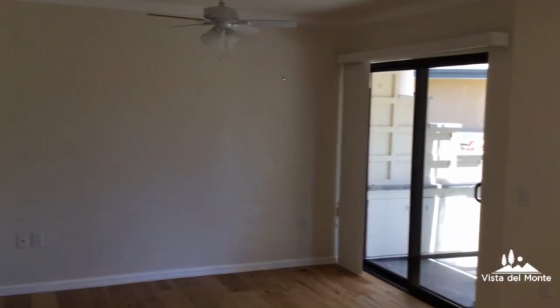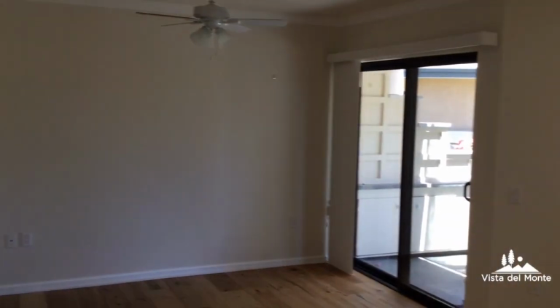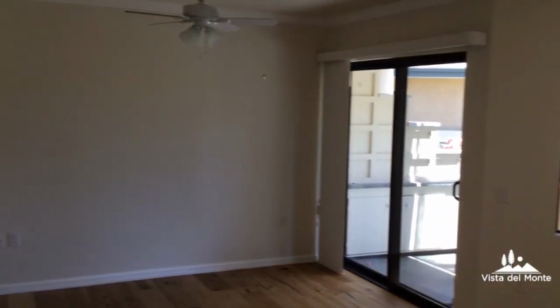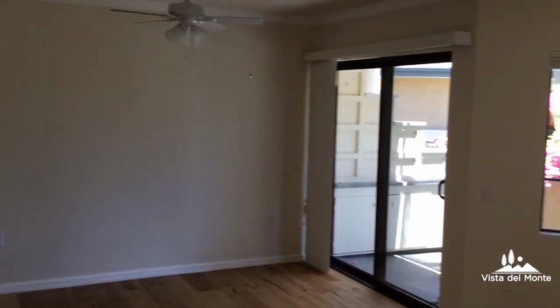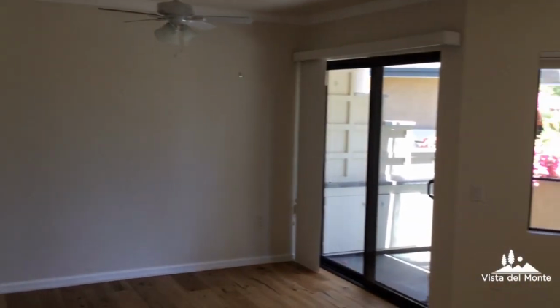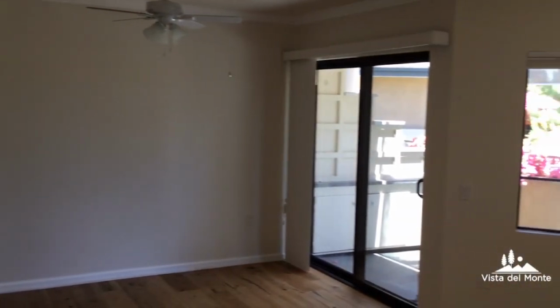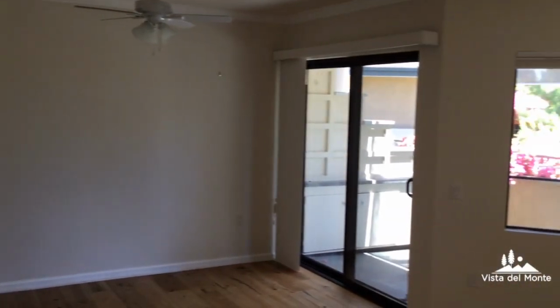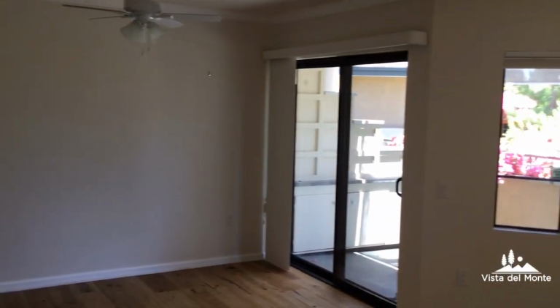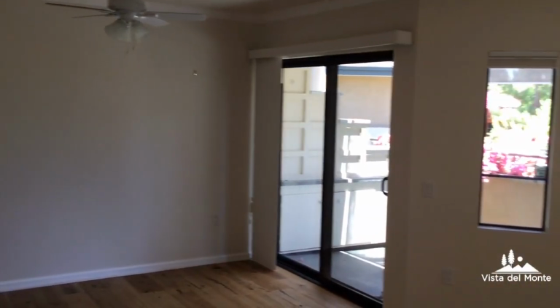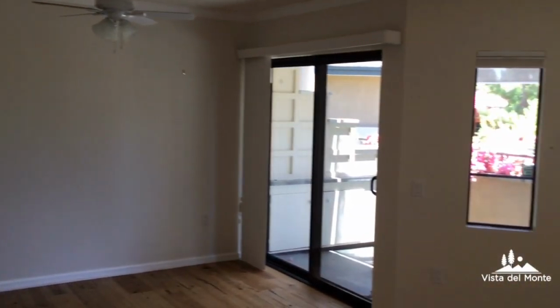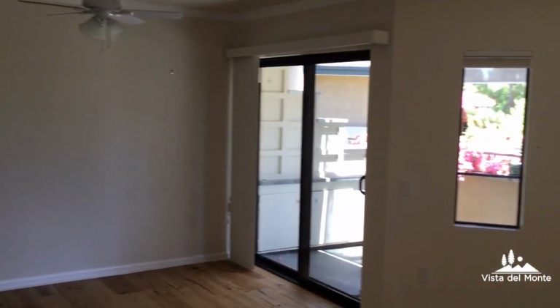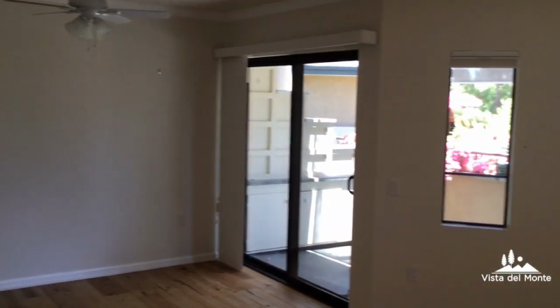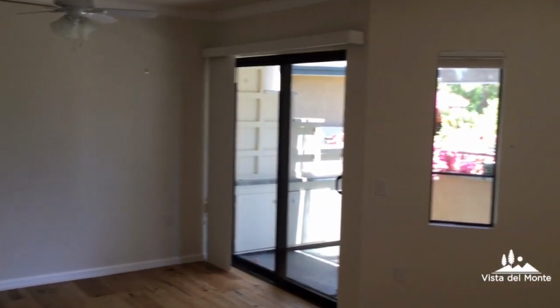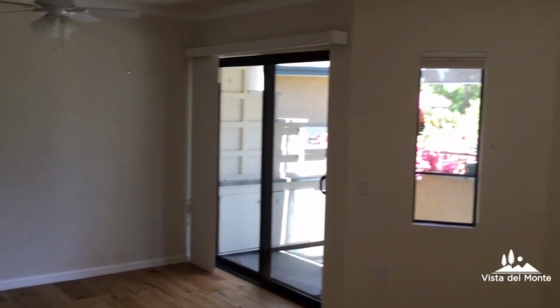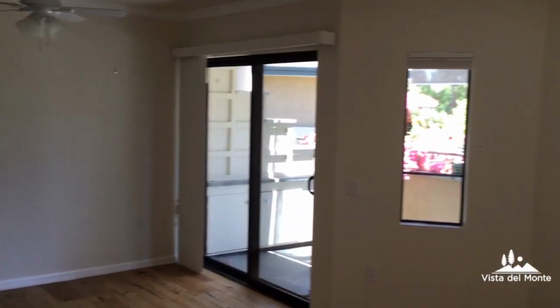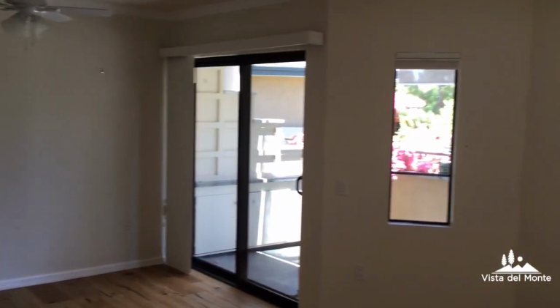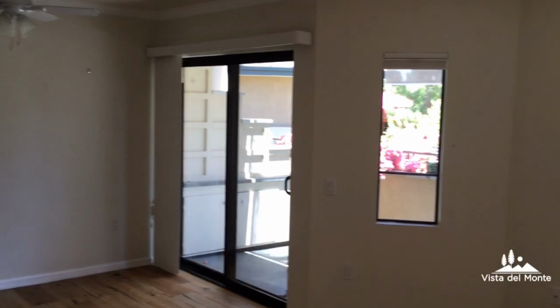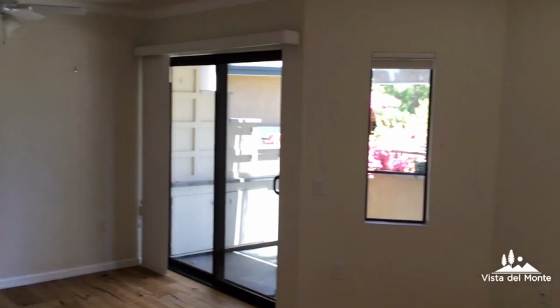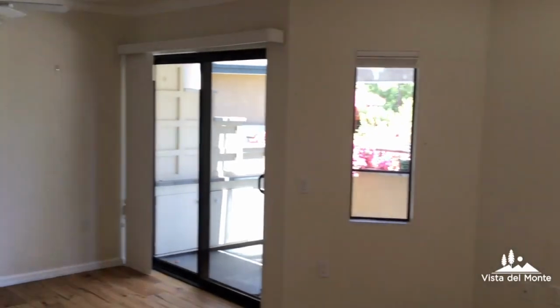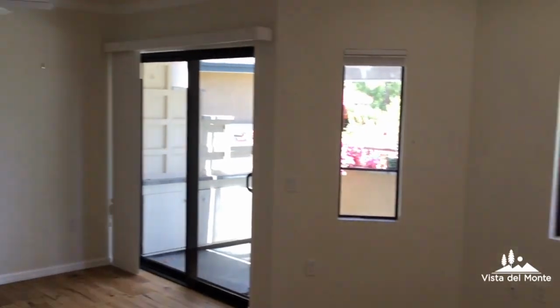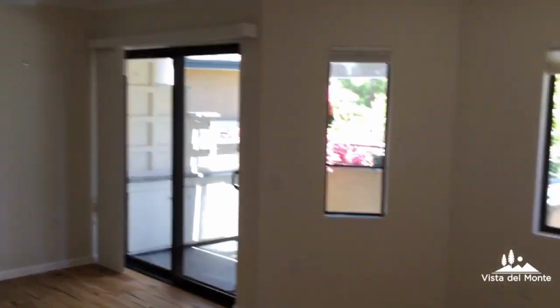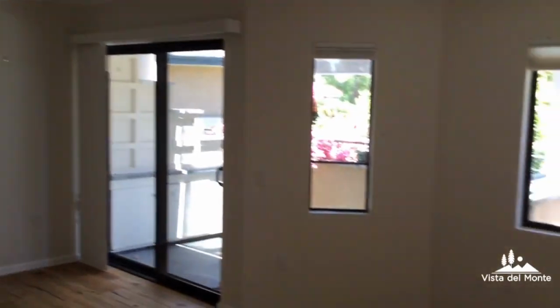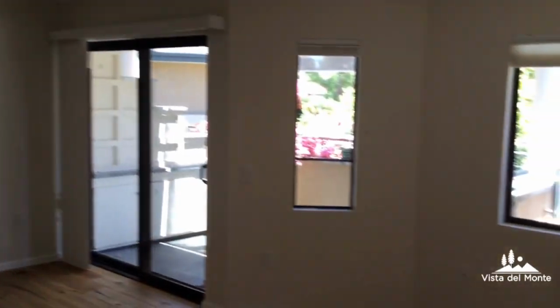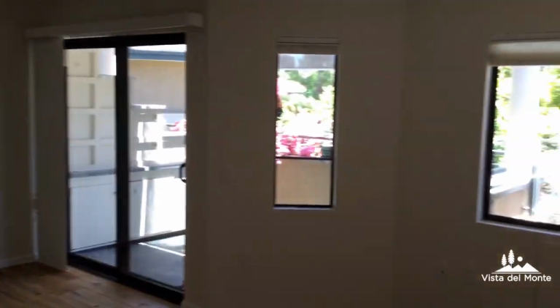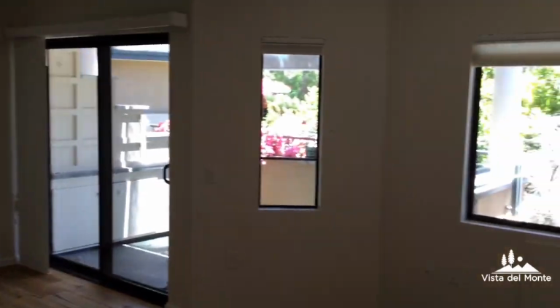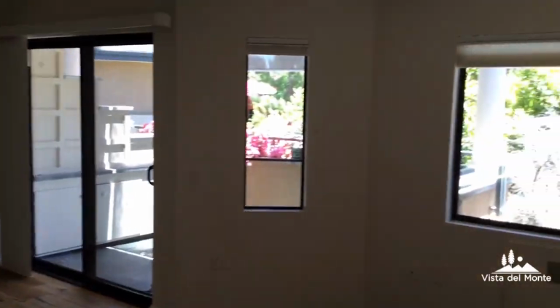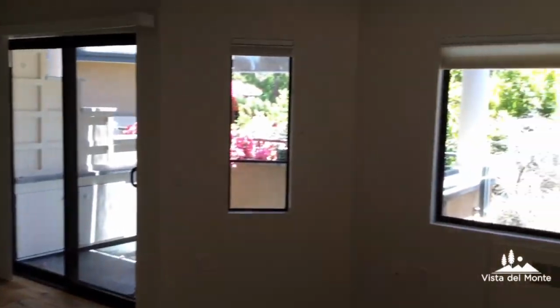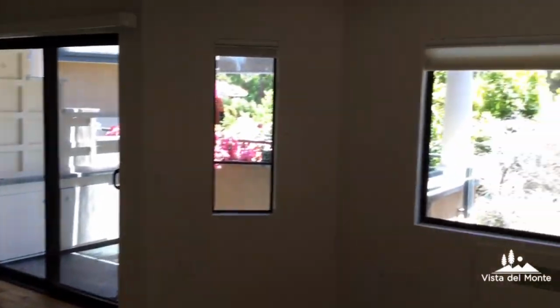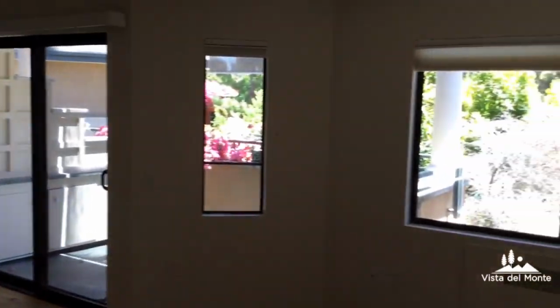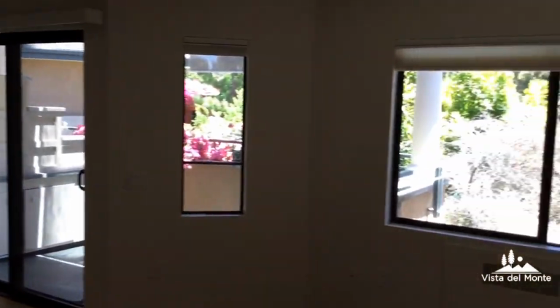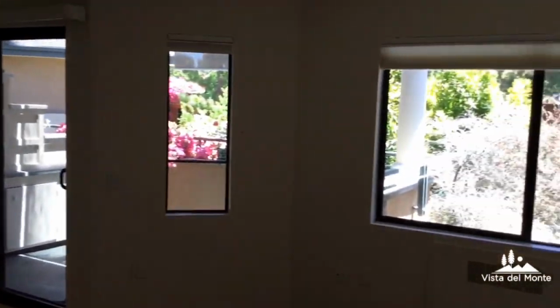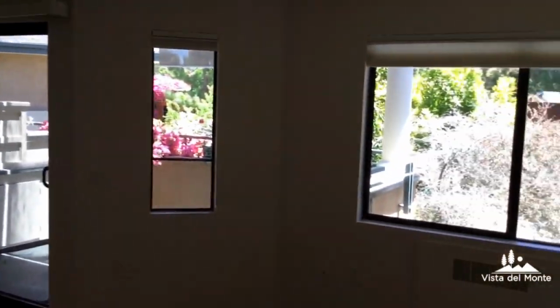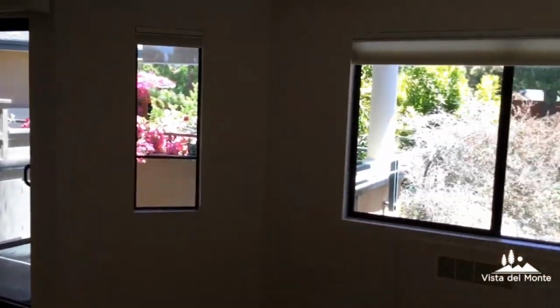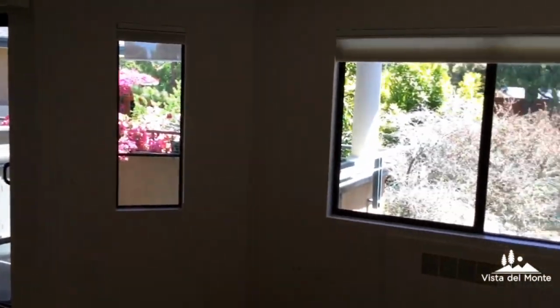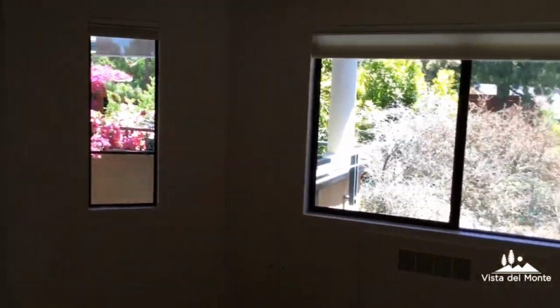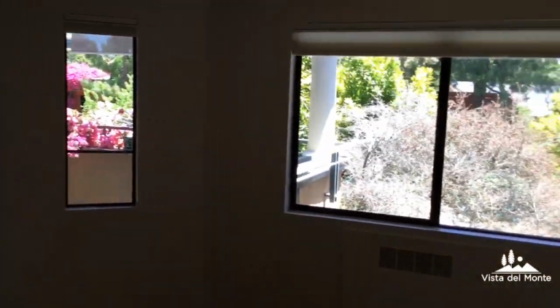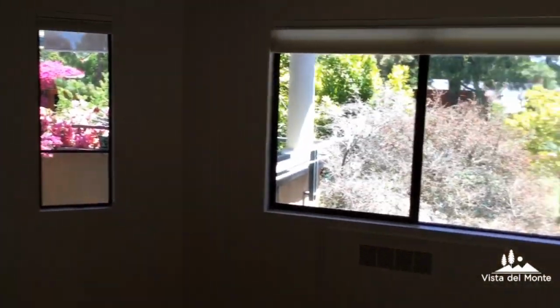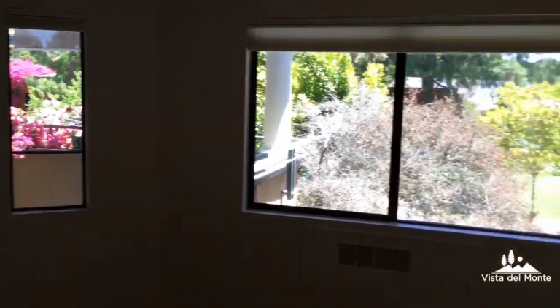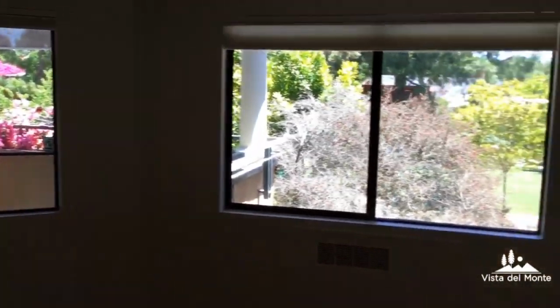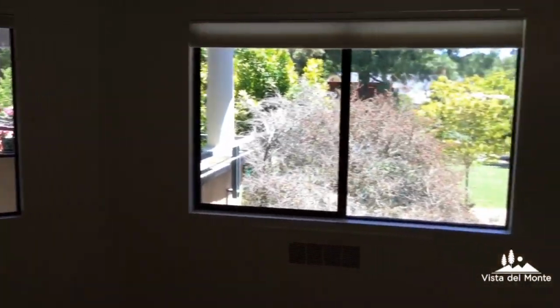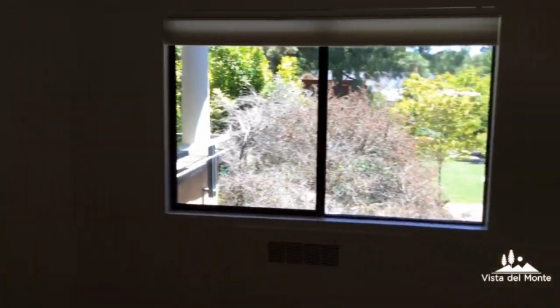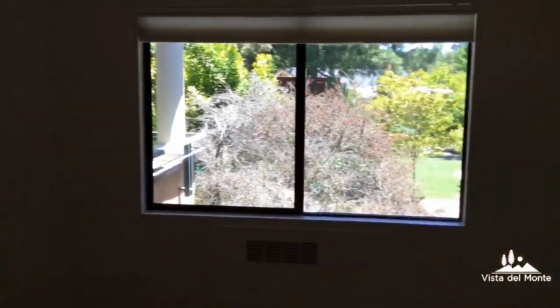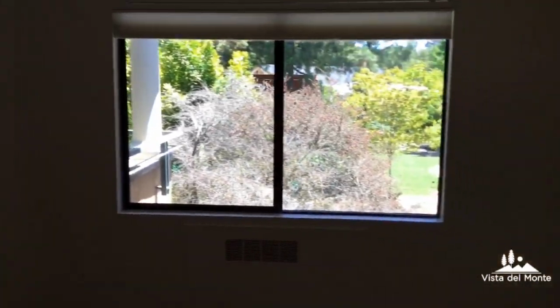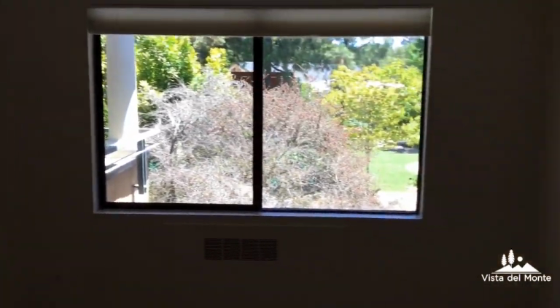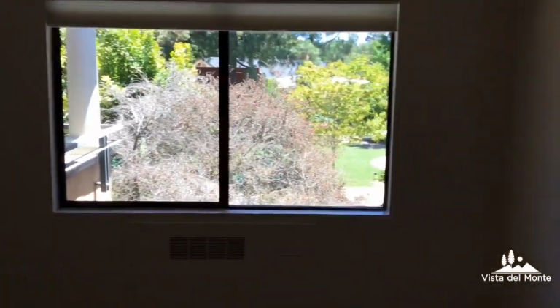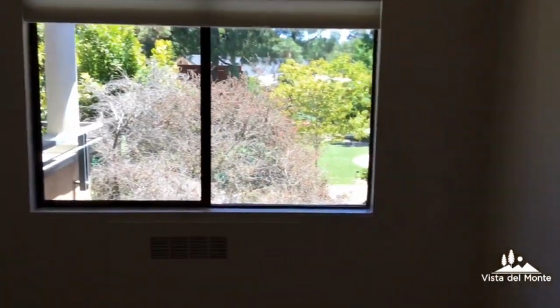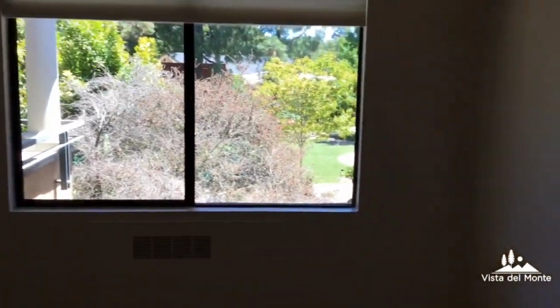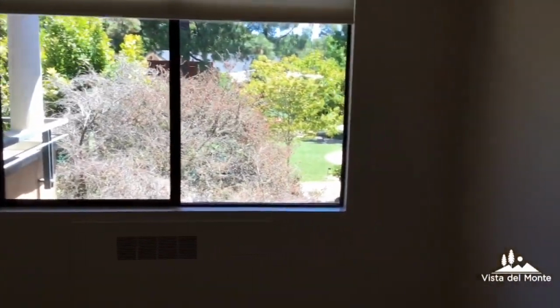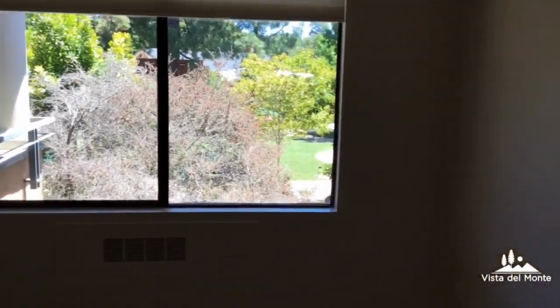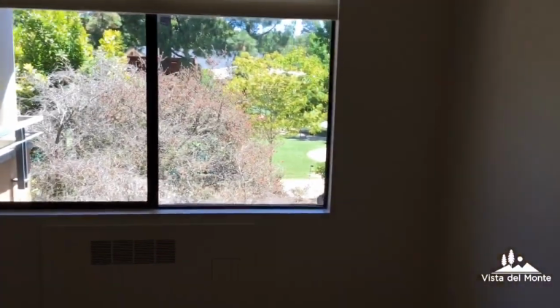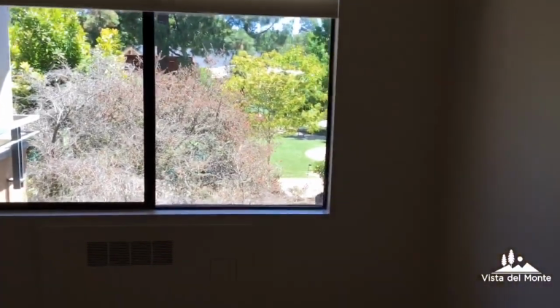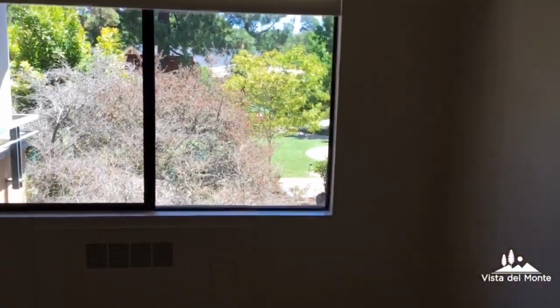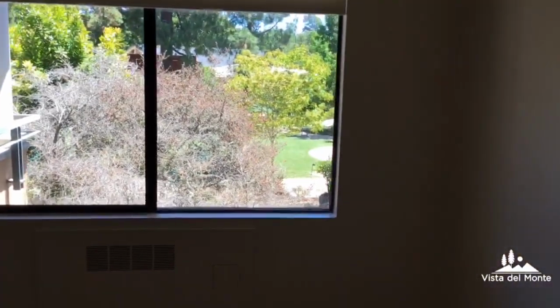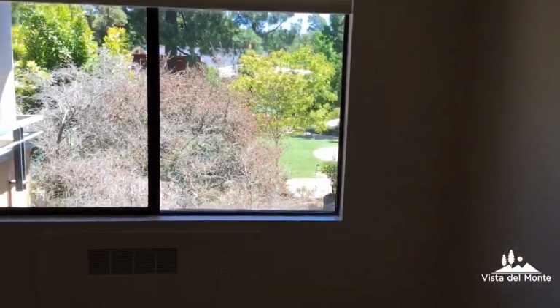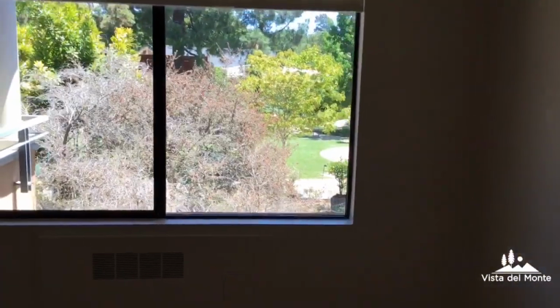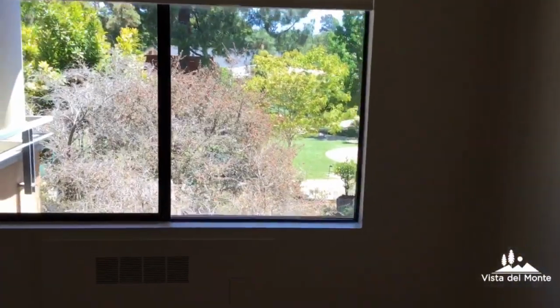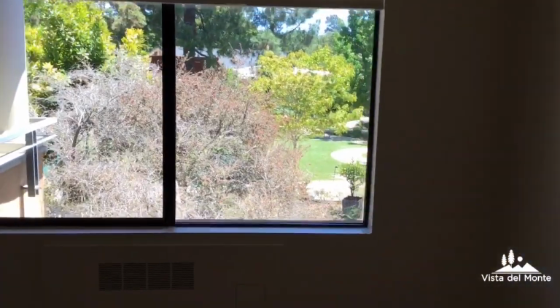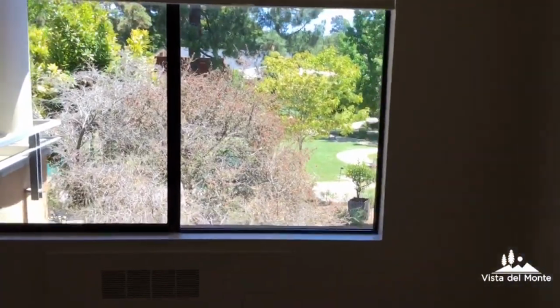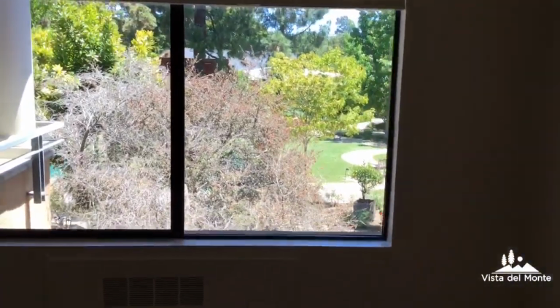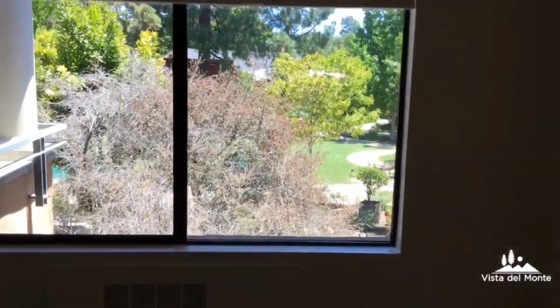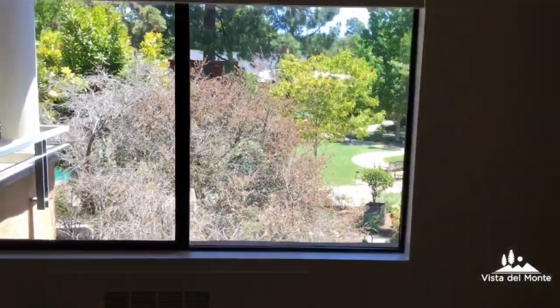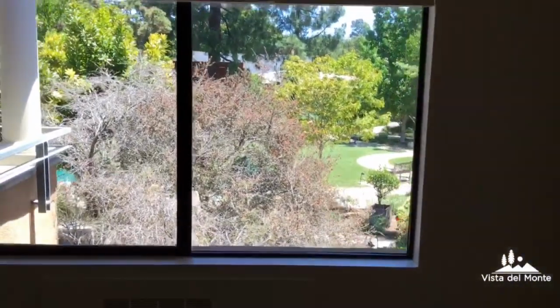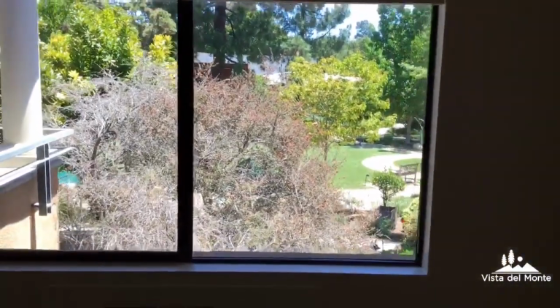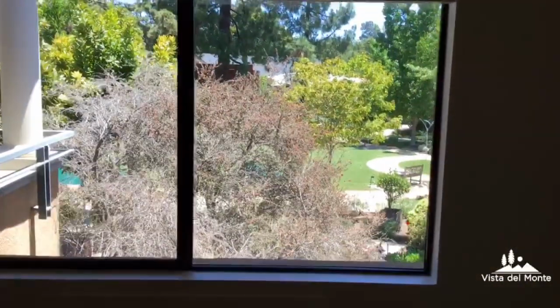This is the living room. It looks out on to our nice park area.